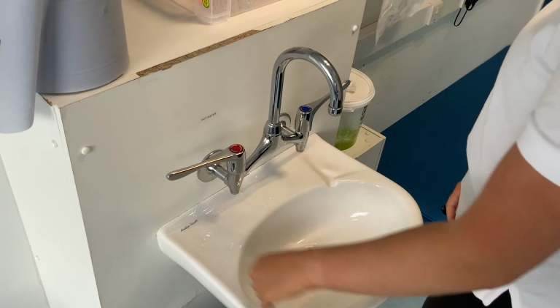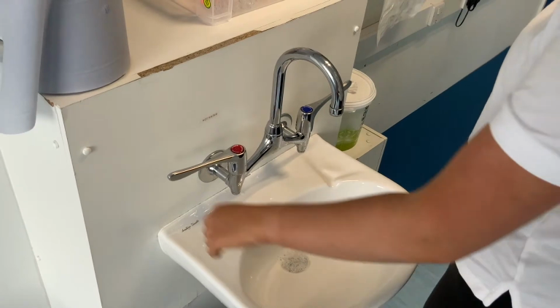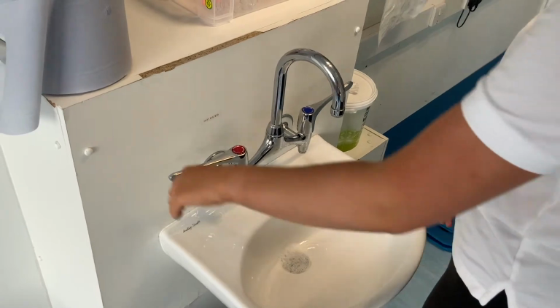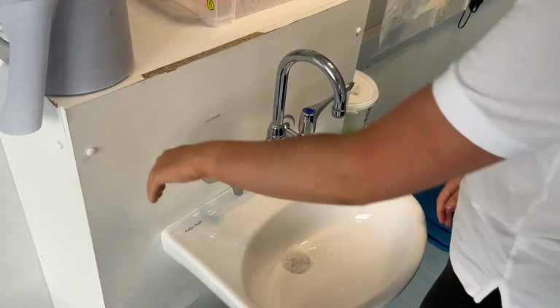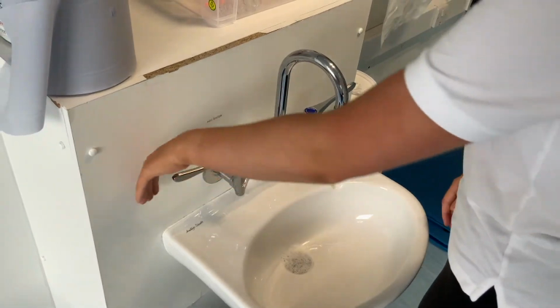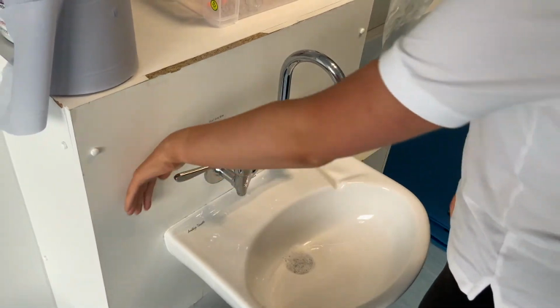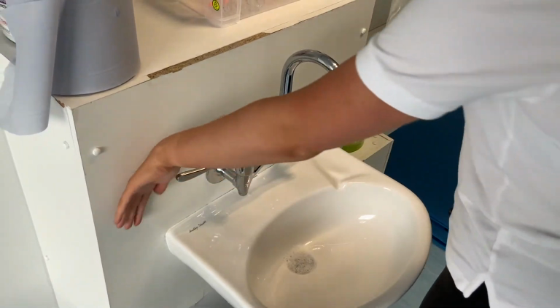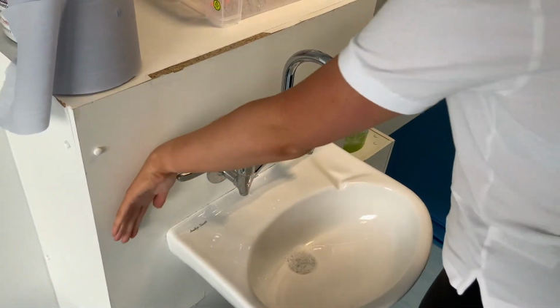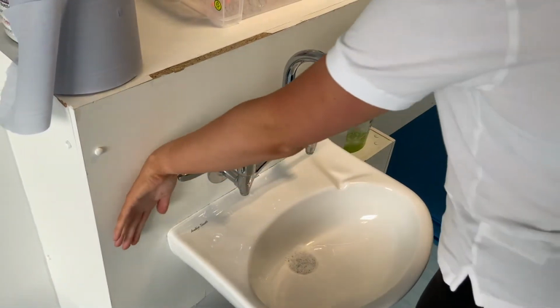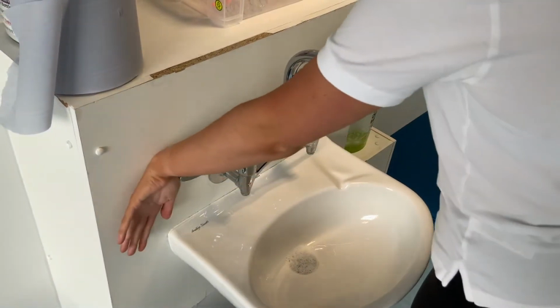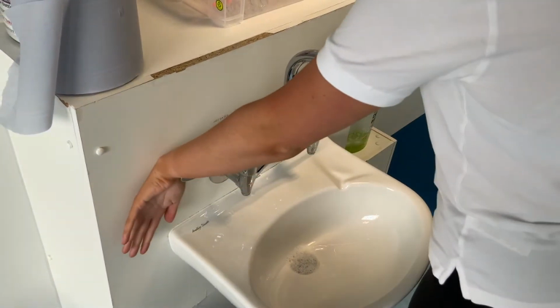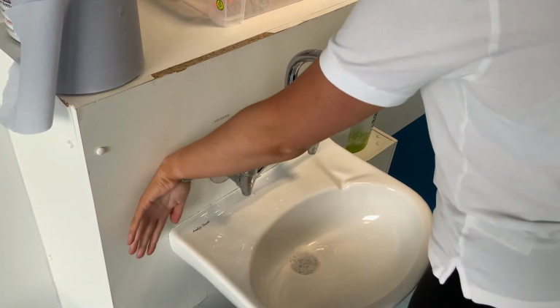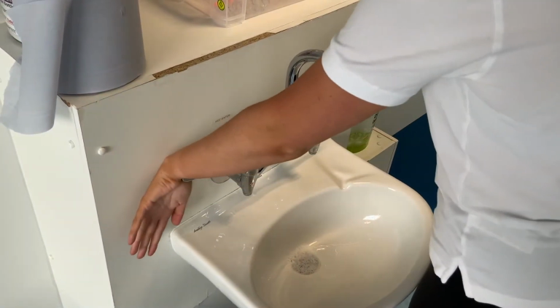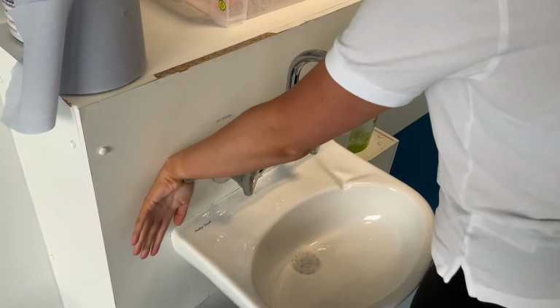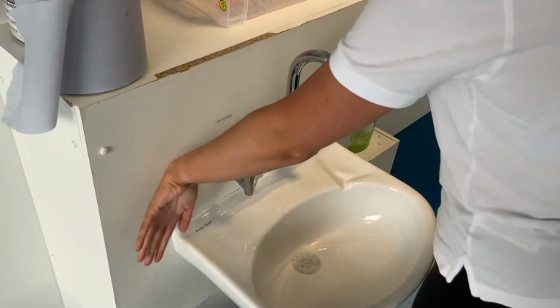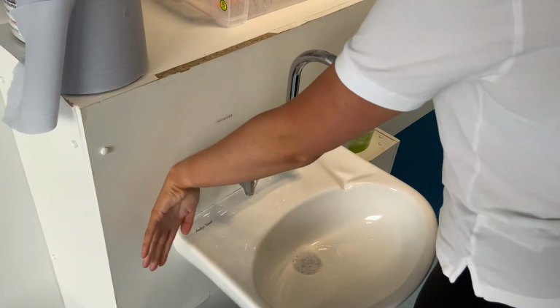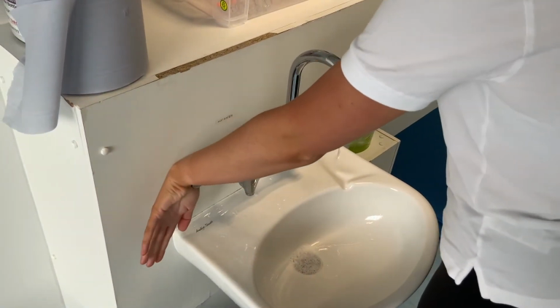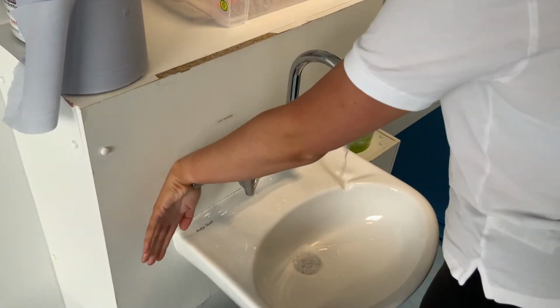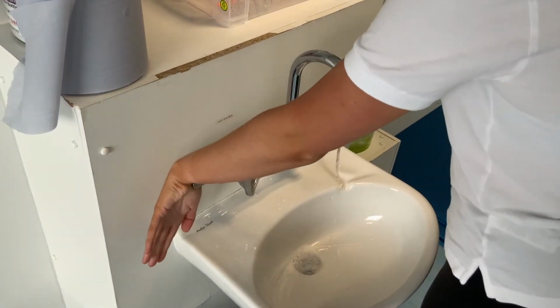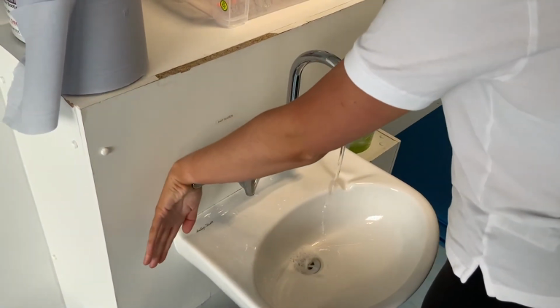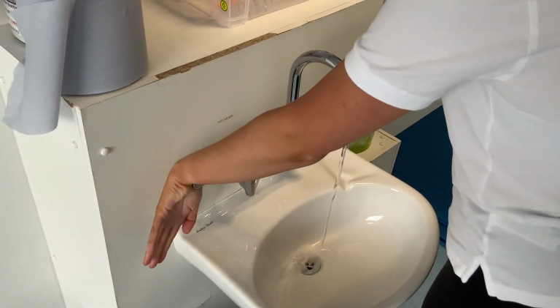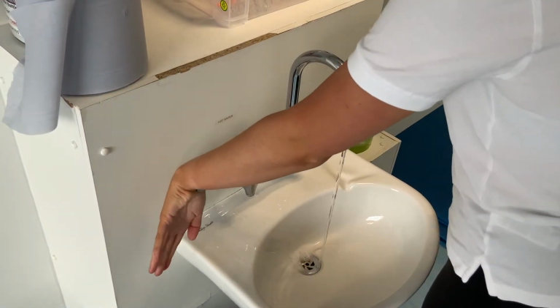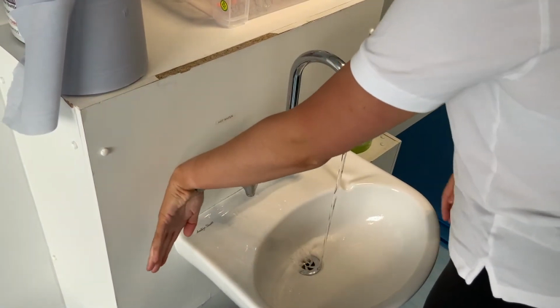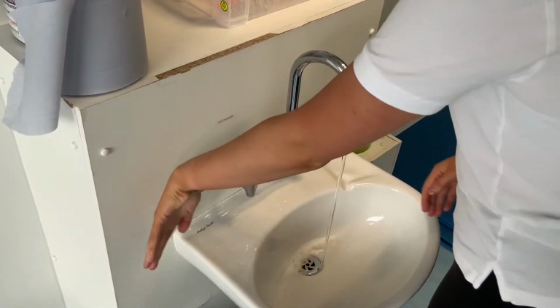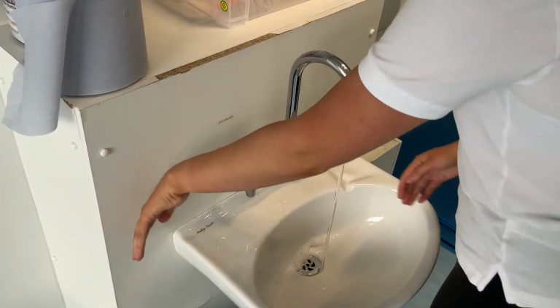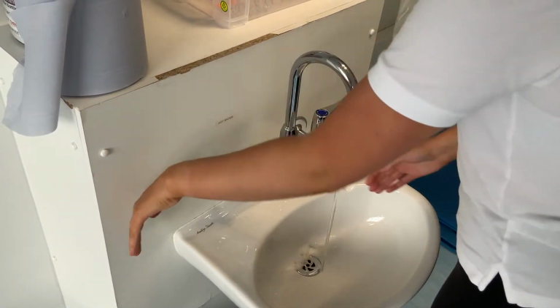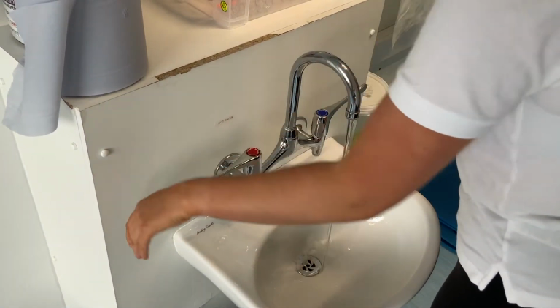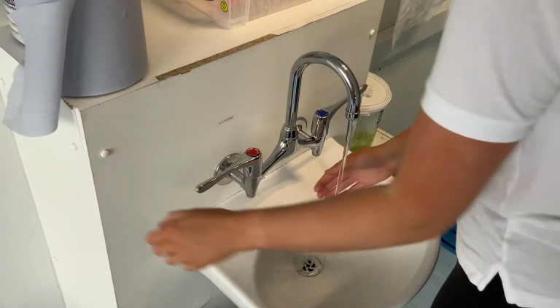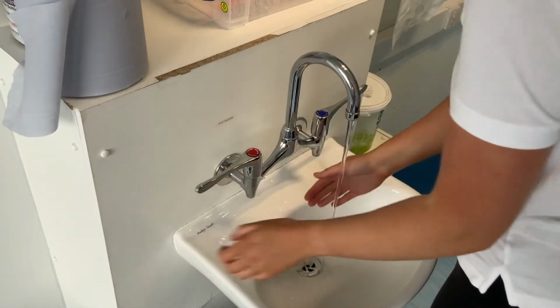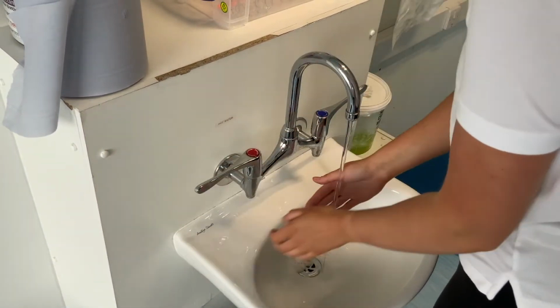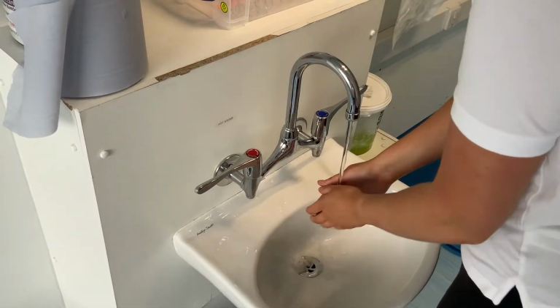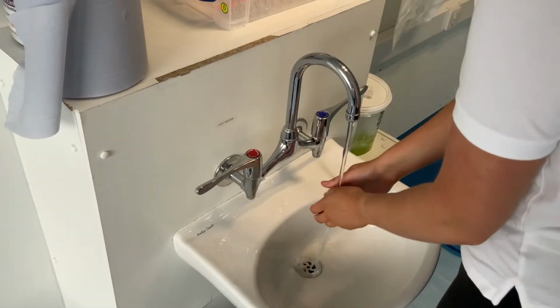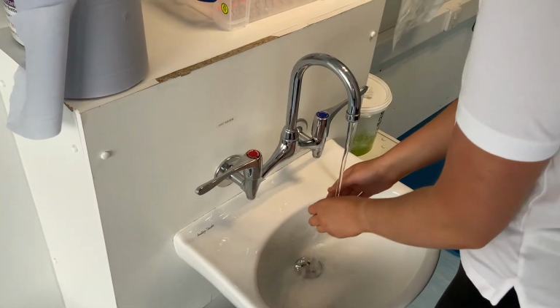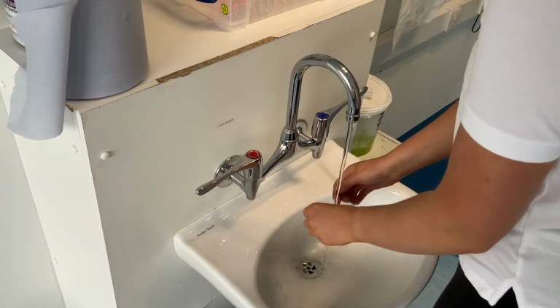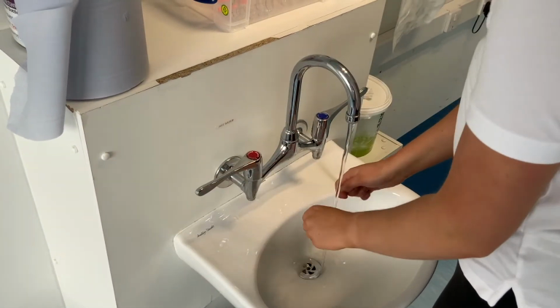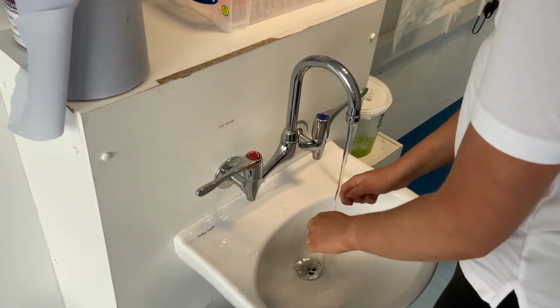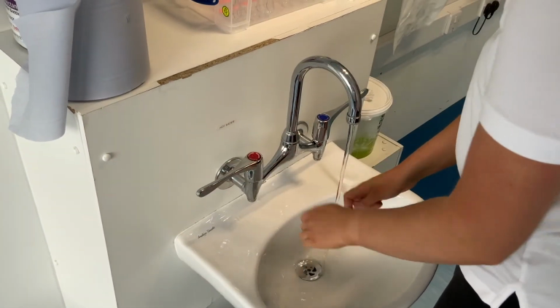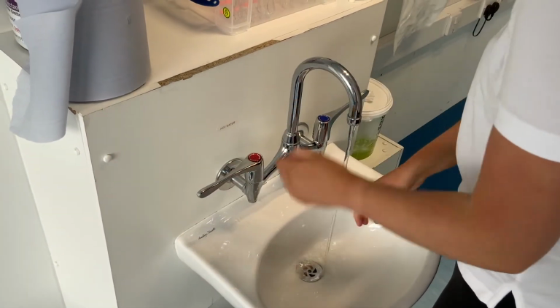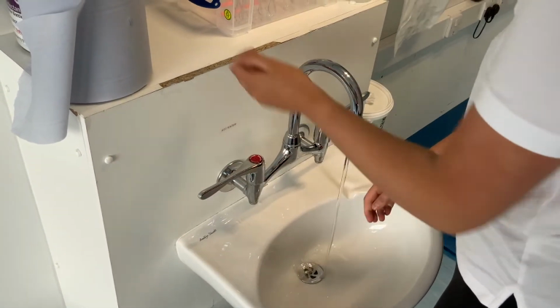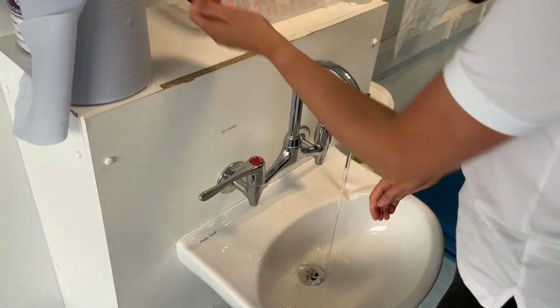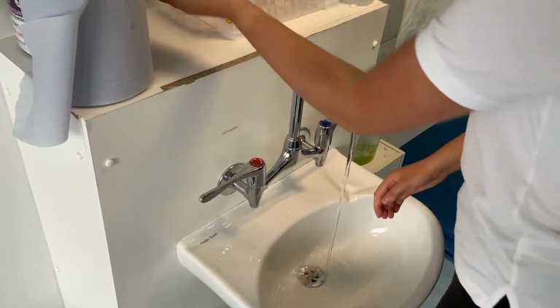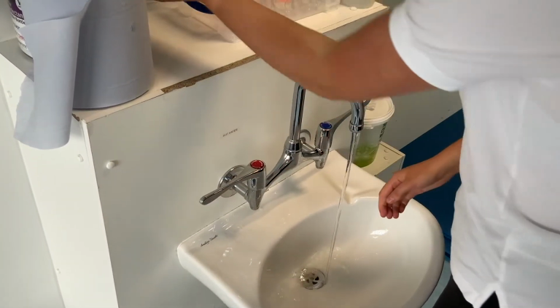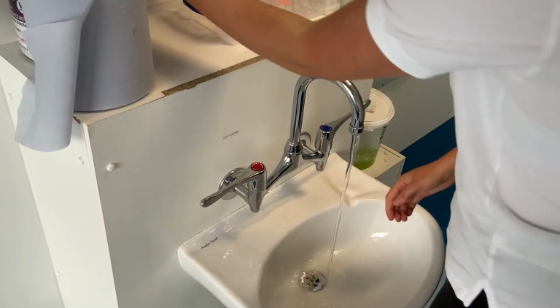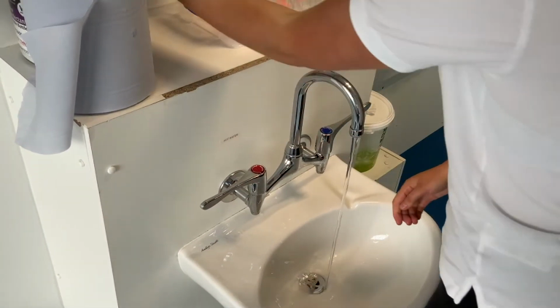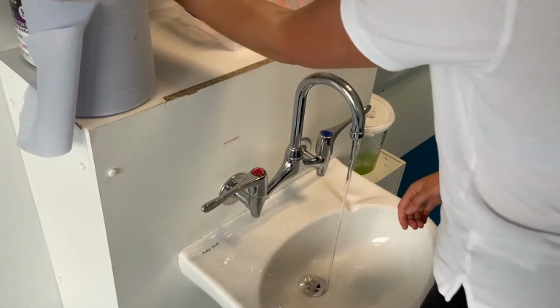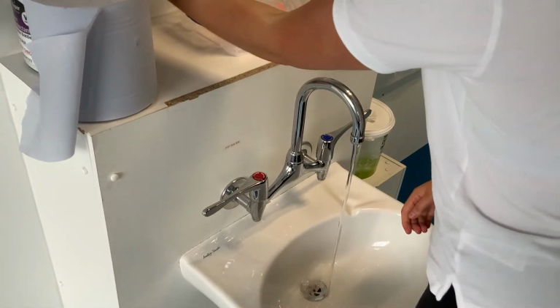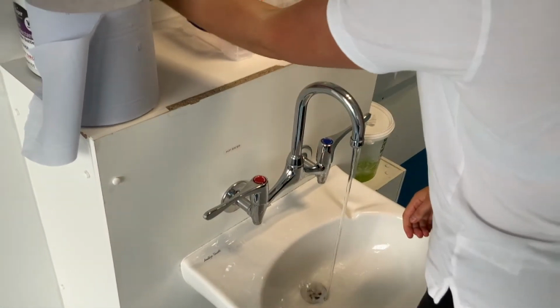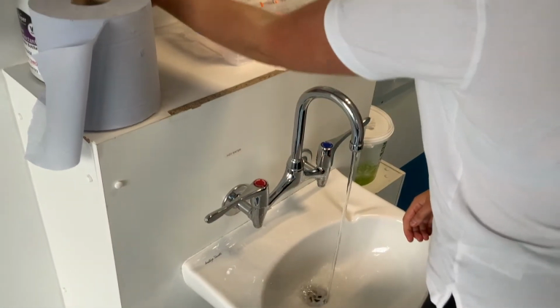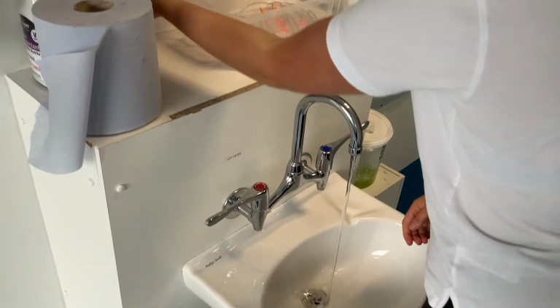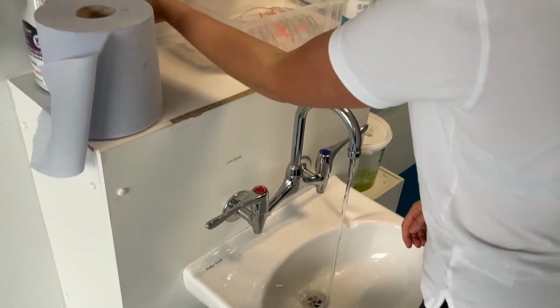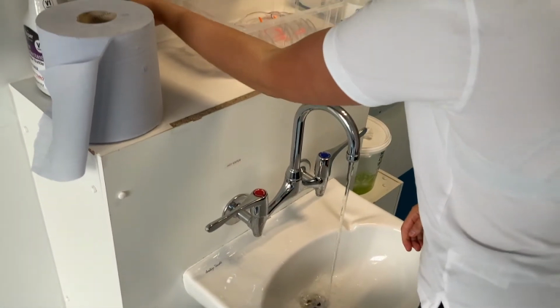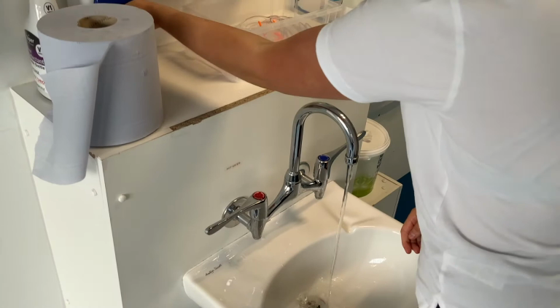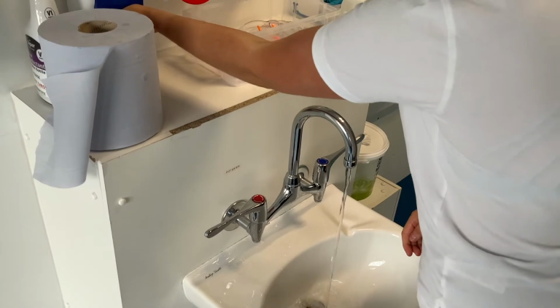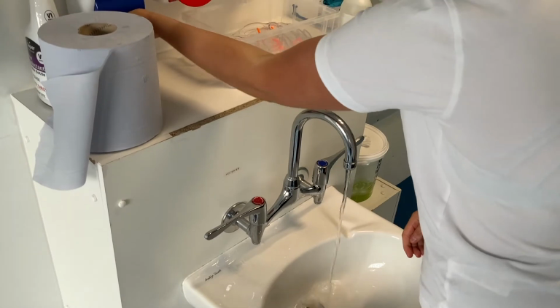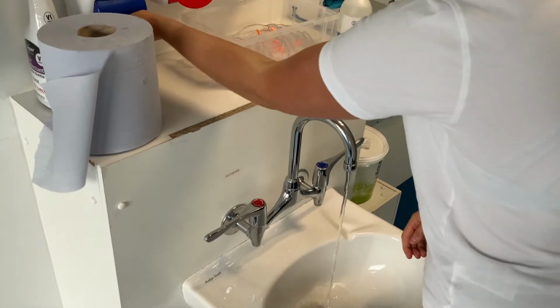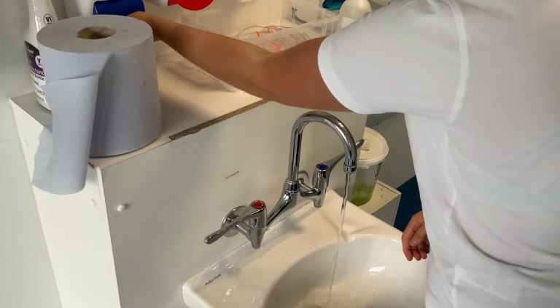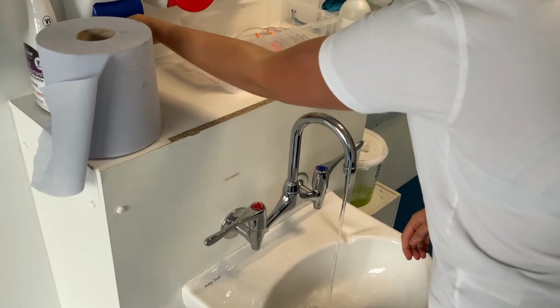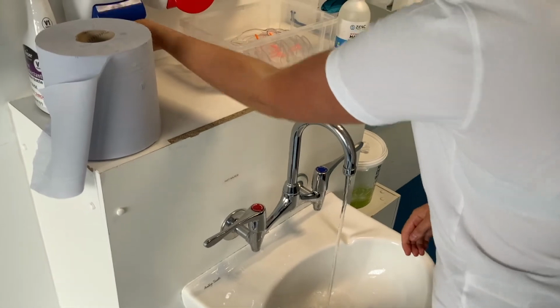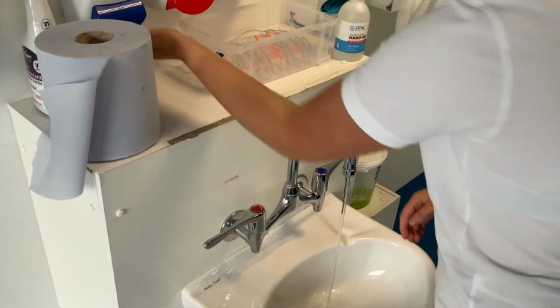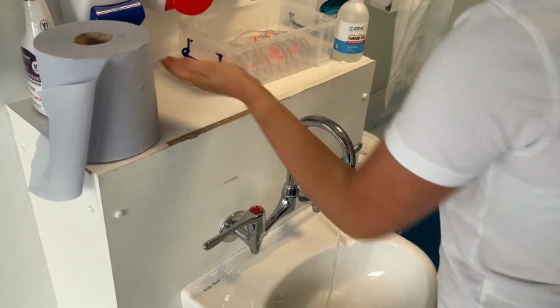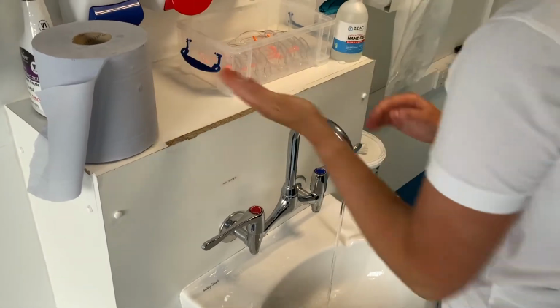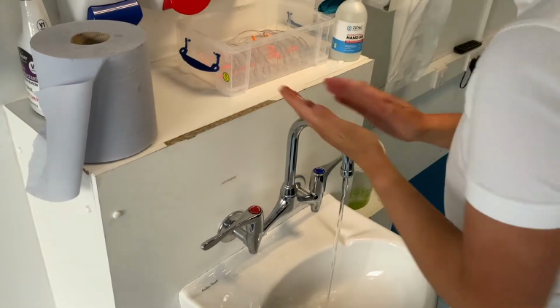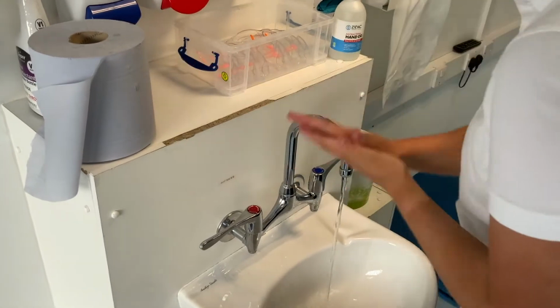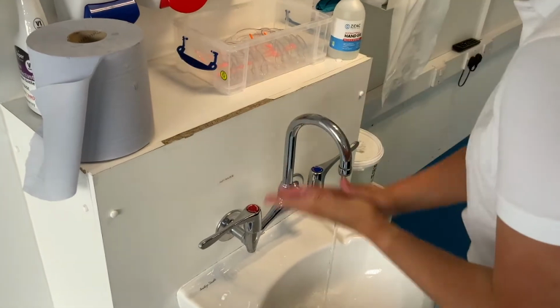In this video I'm going to be demonstrating transferring a patient from the bed to a chair using a rotary turner.